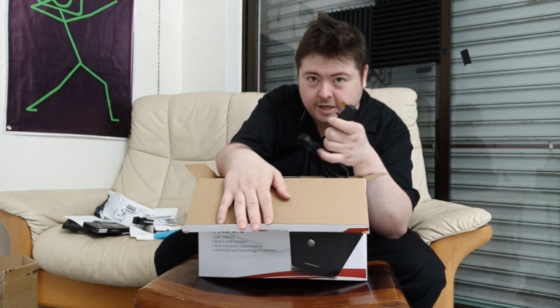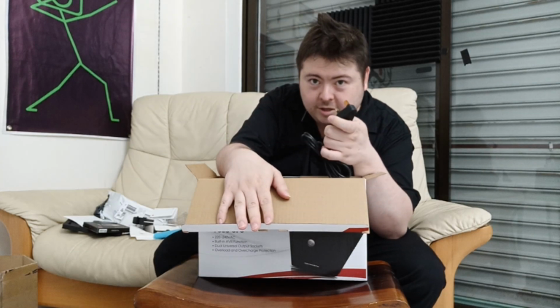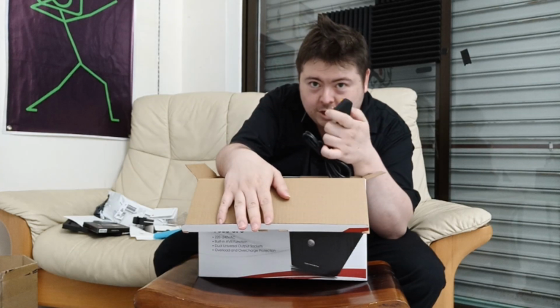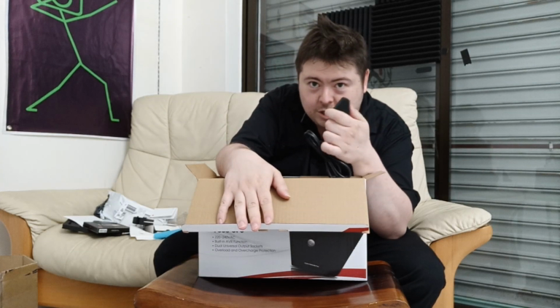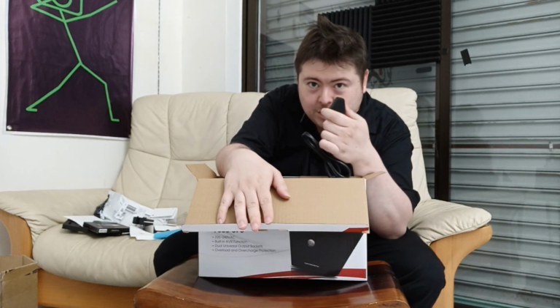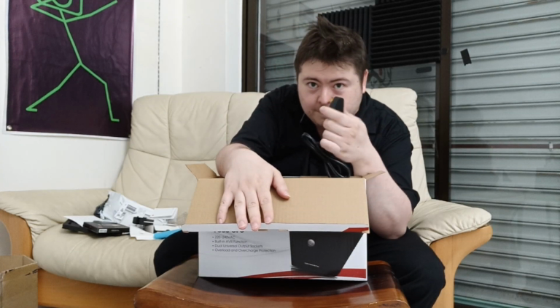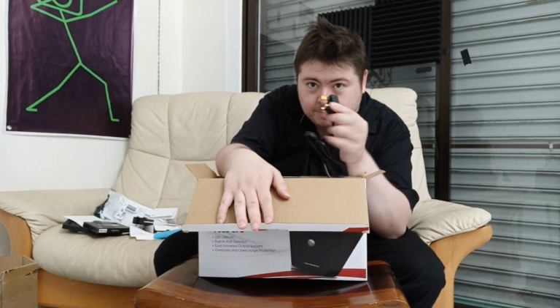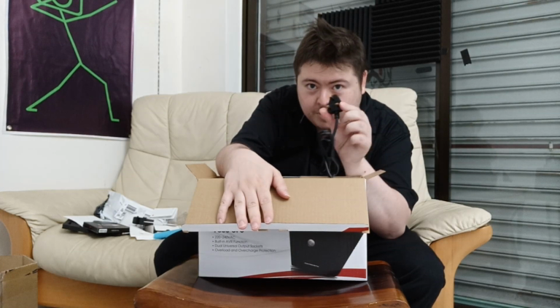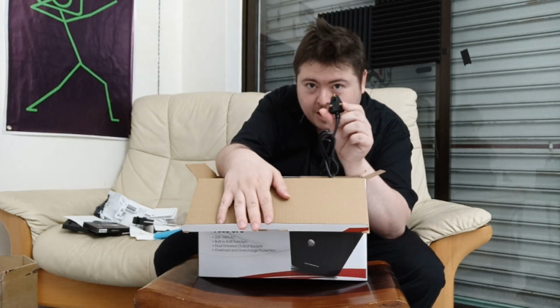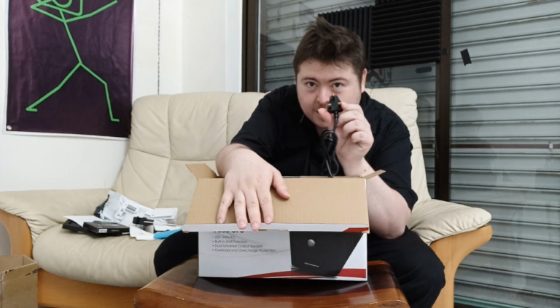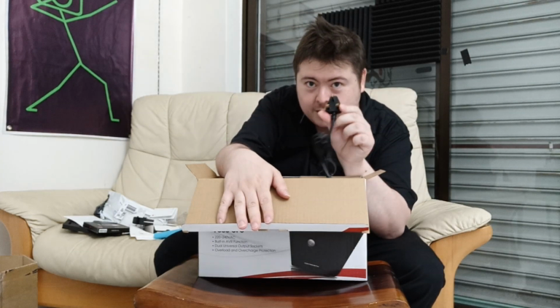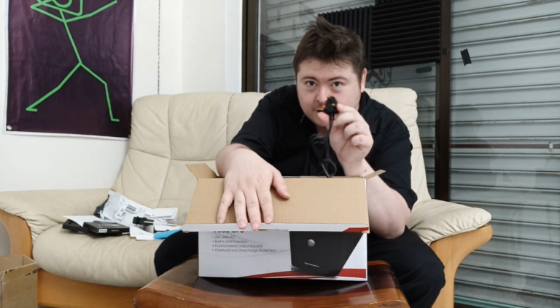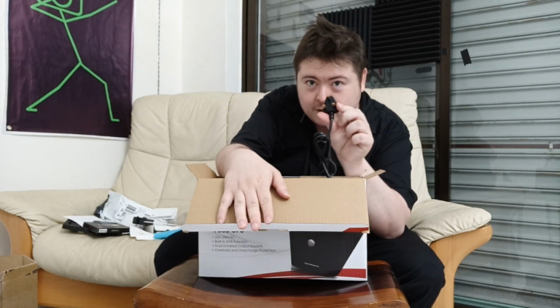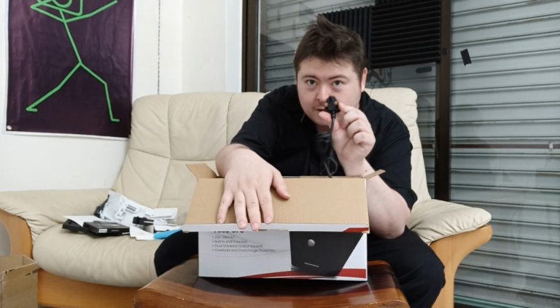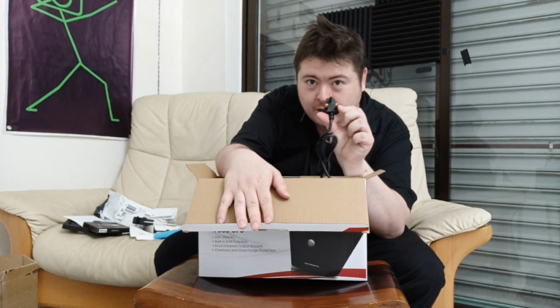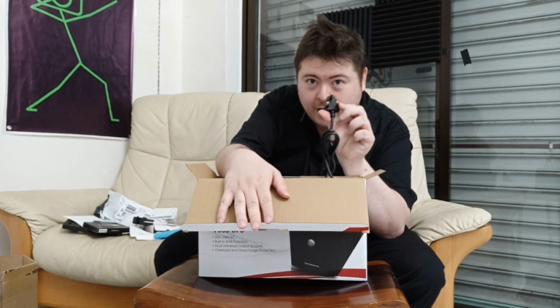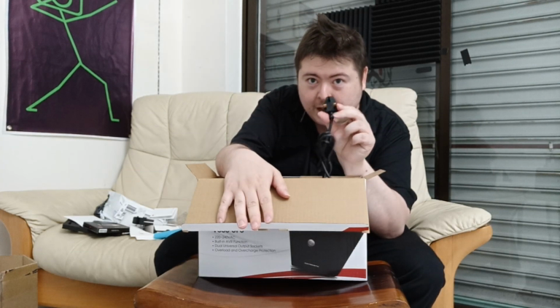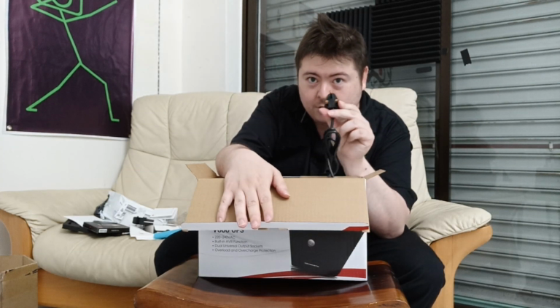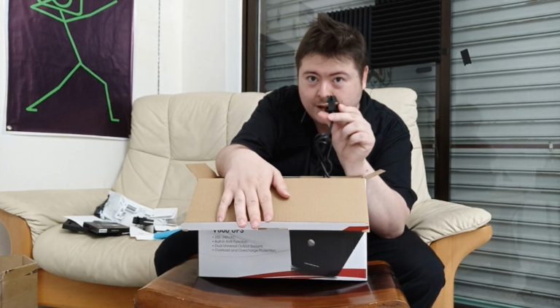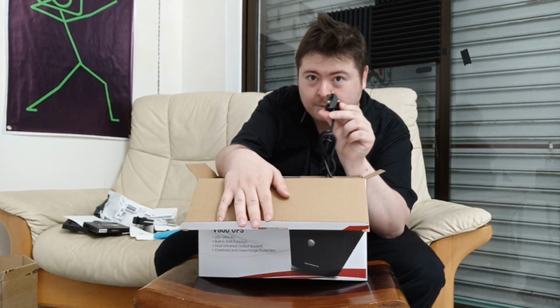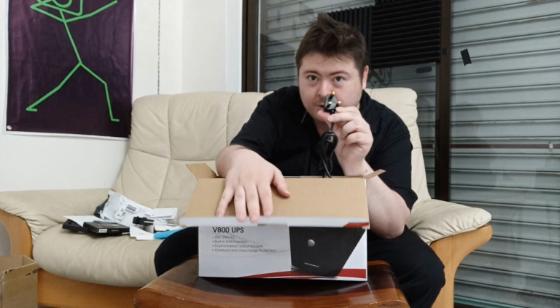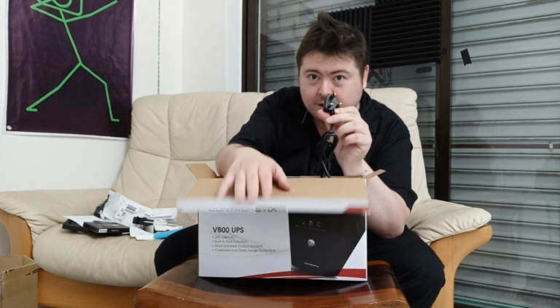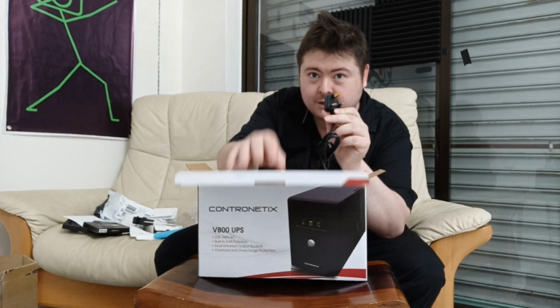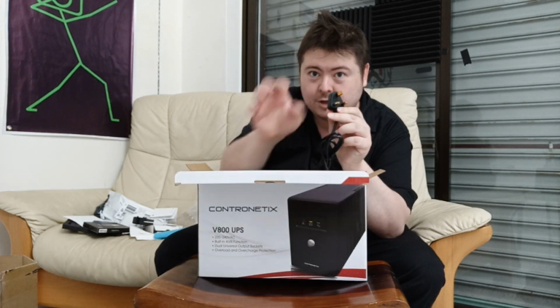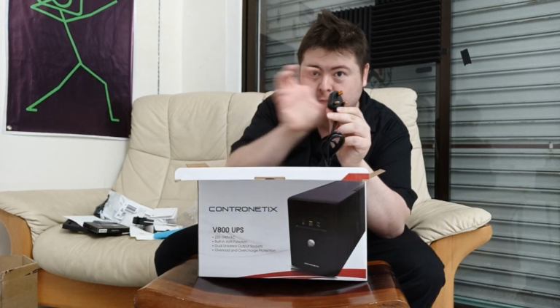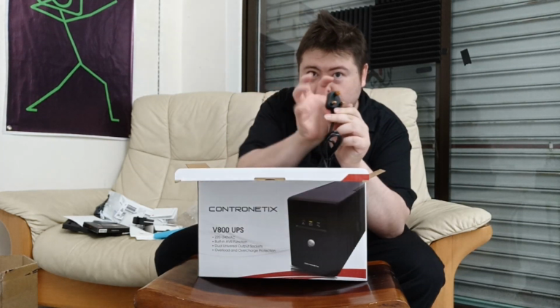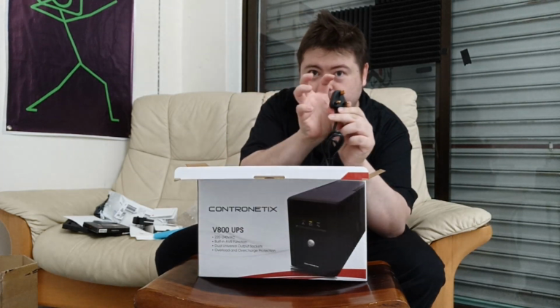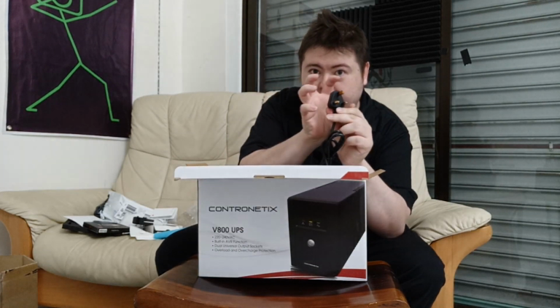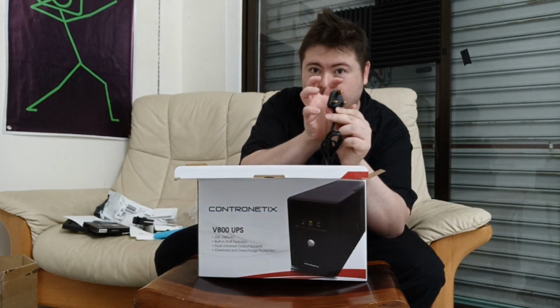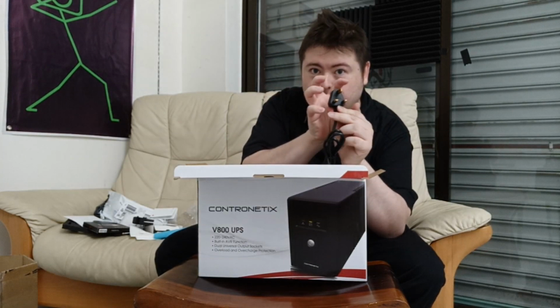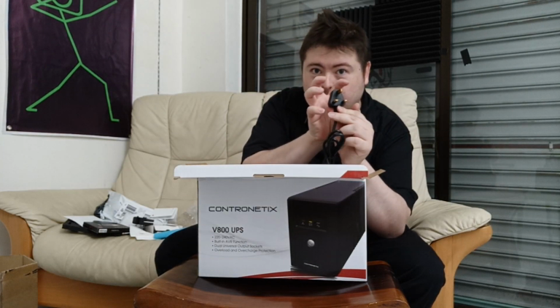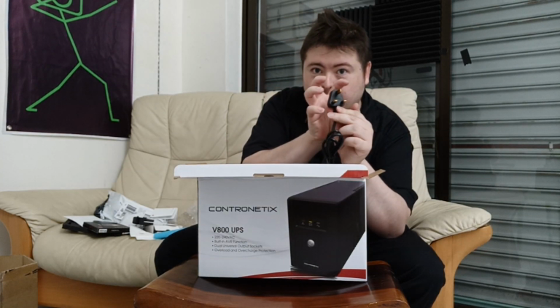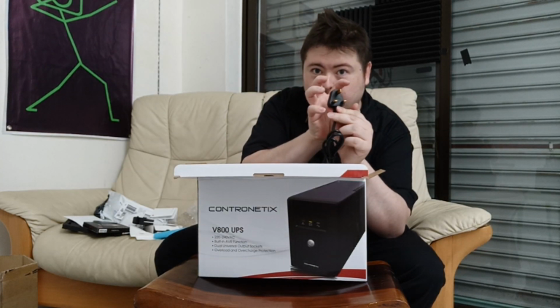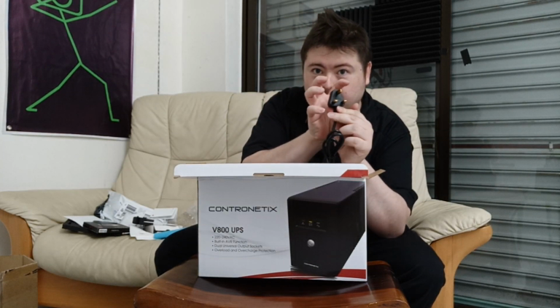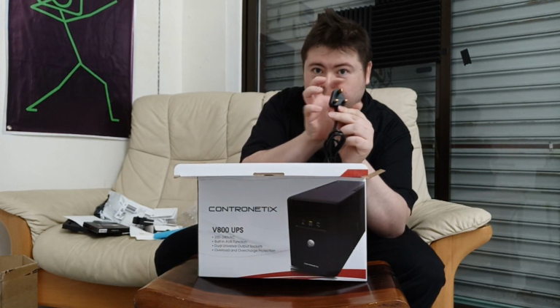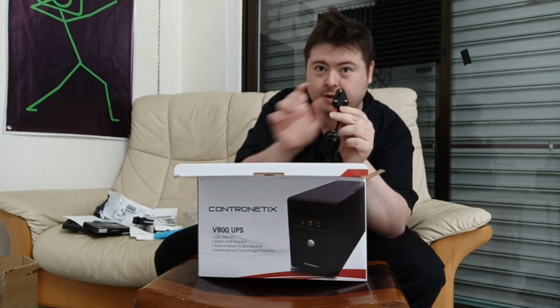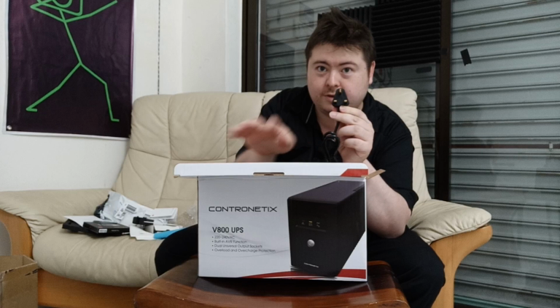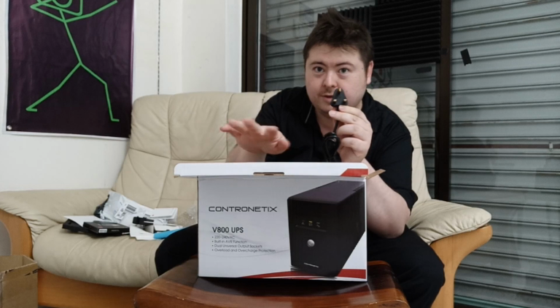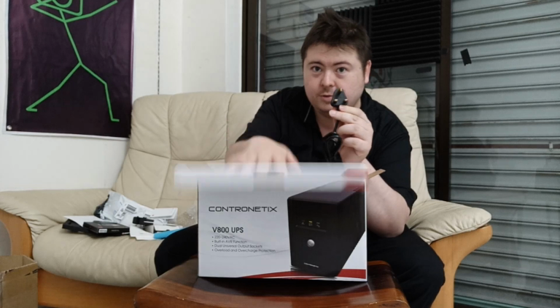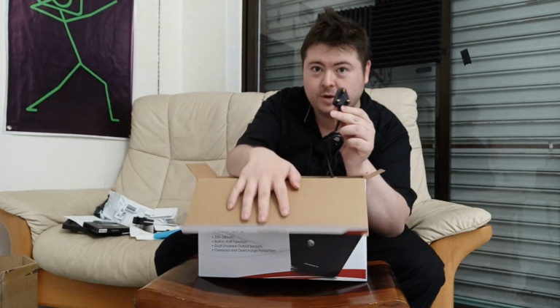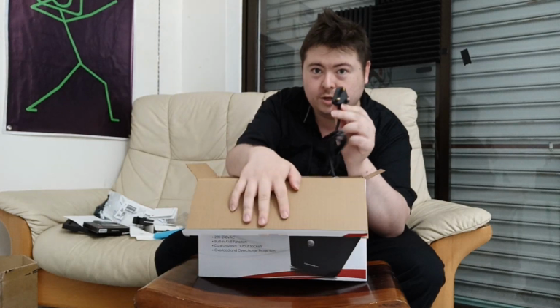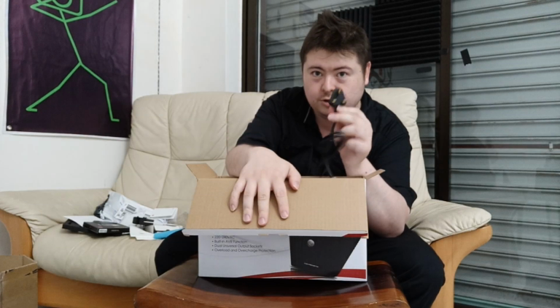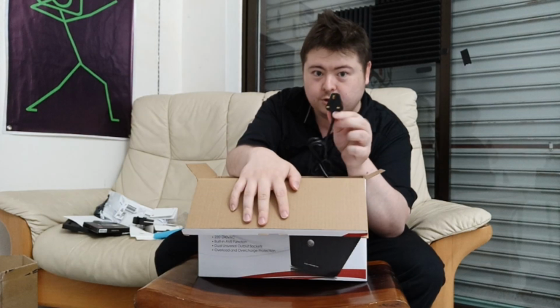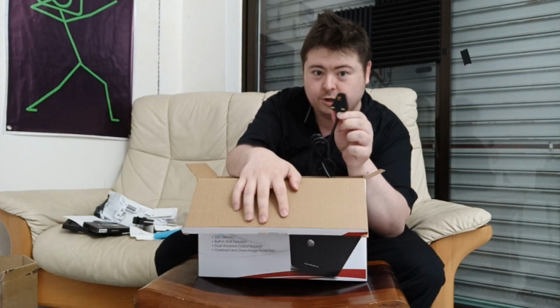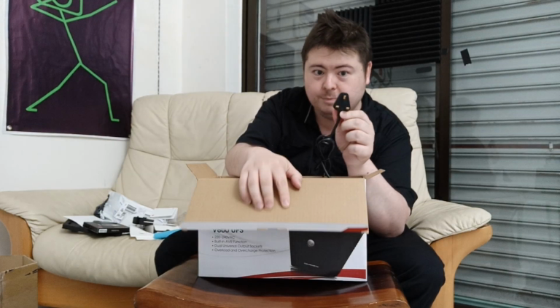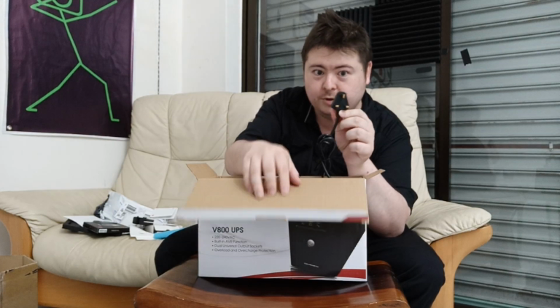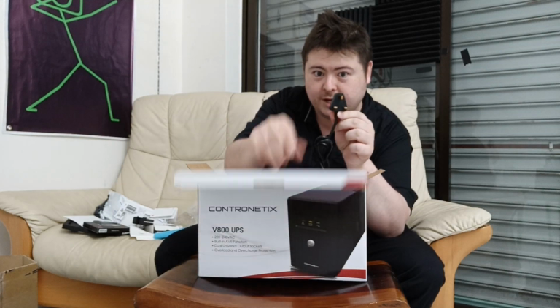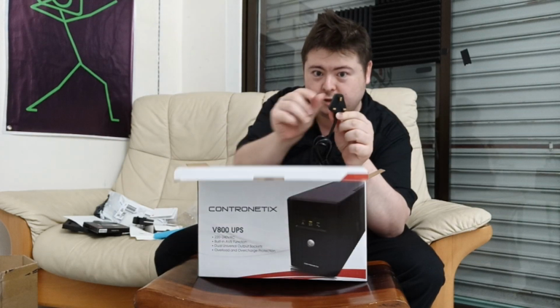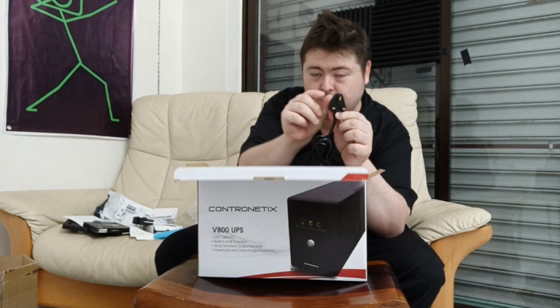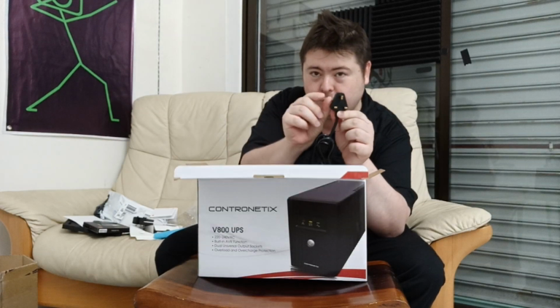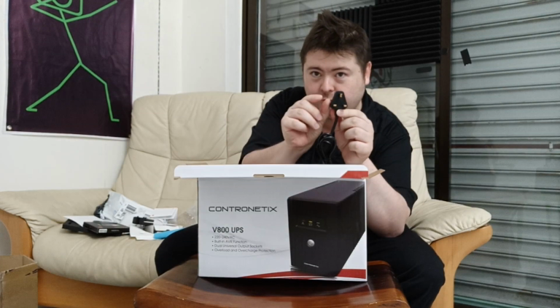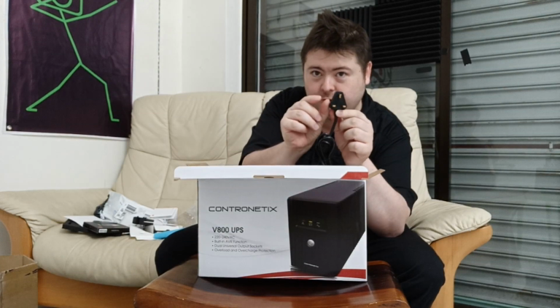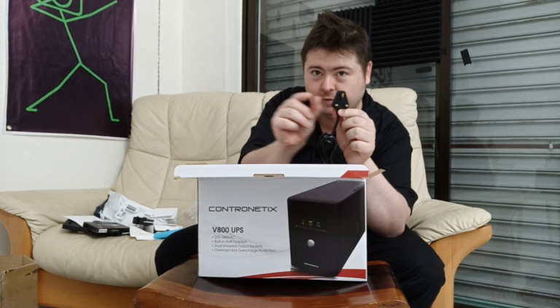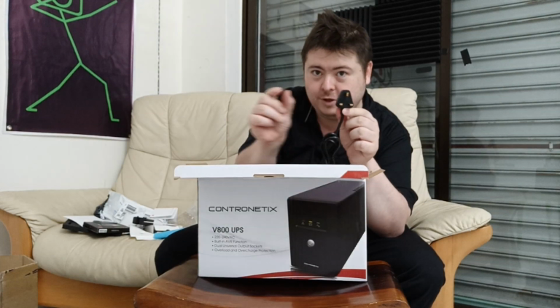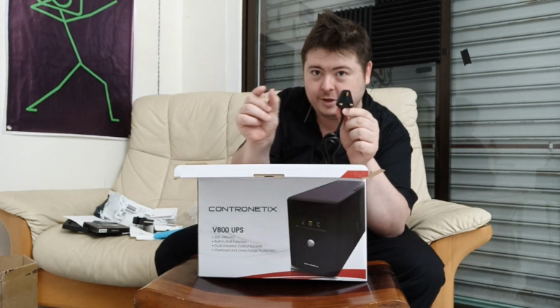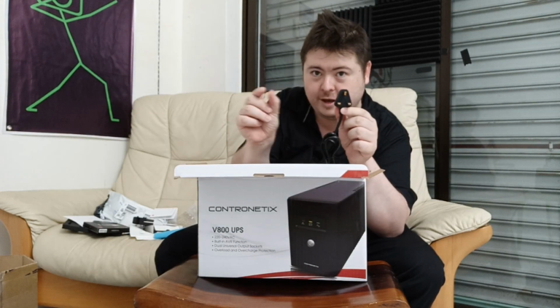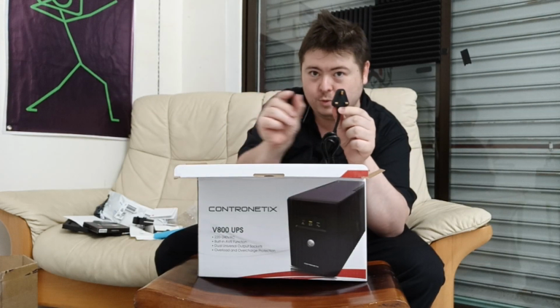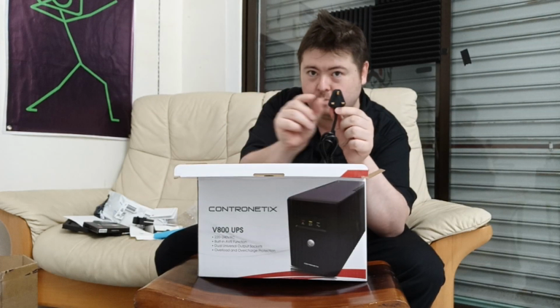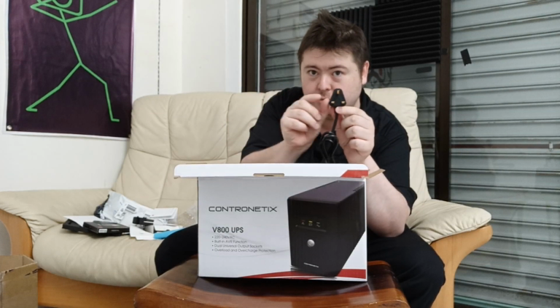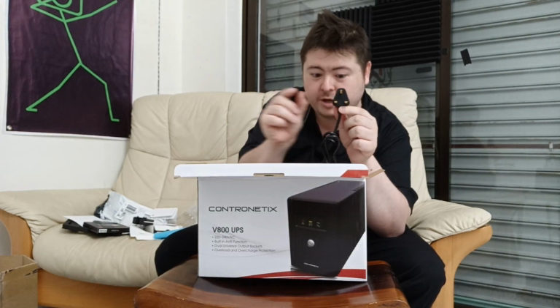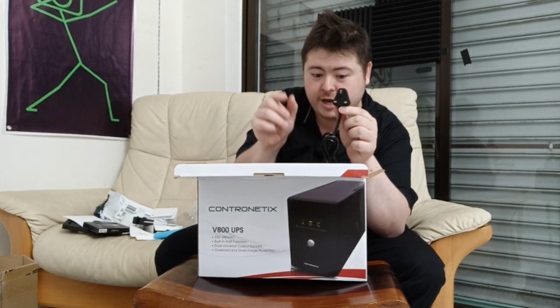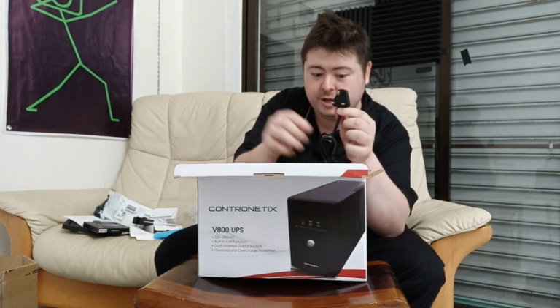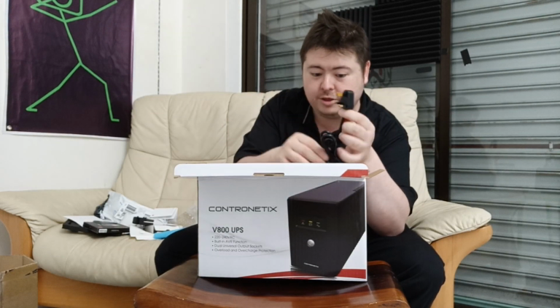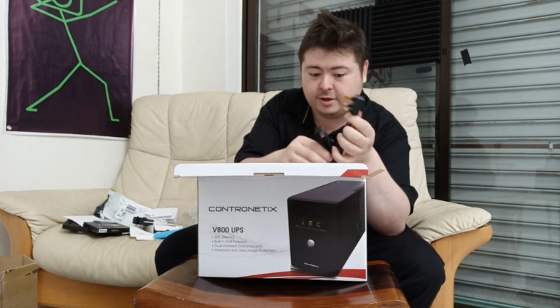Nicely shaped plug — I don't like plugs that are too fat and block the sockets. This one is good; you can put like two or three of these and it won't block anything.